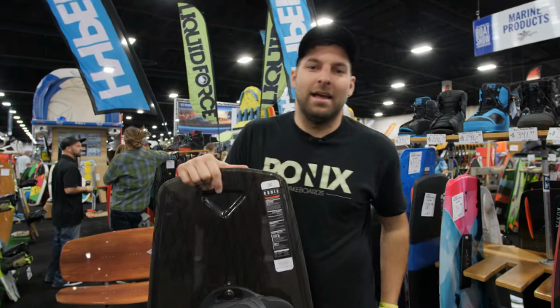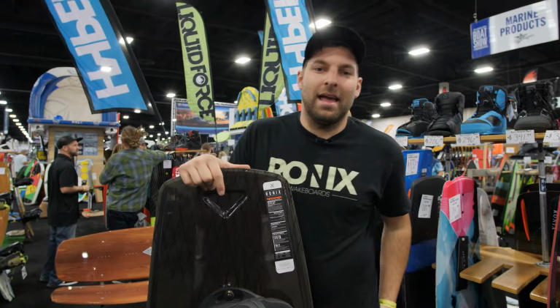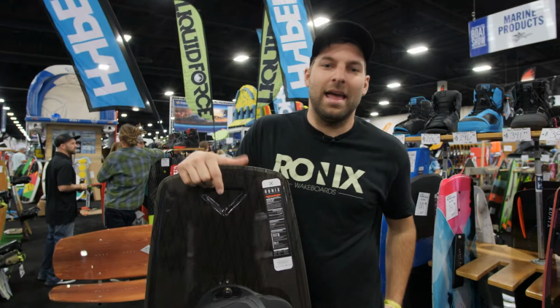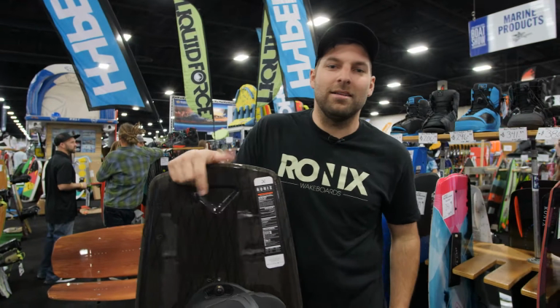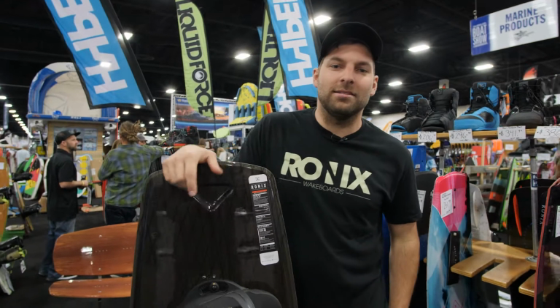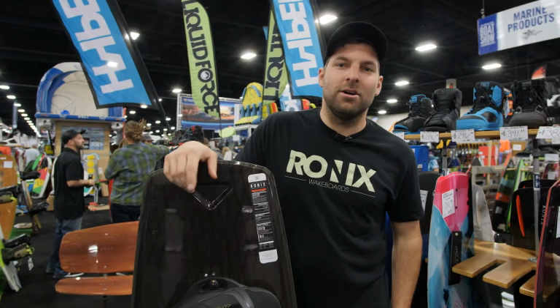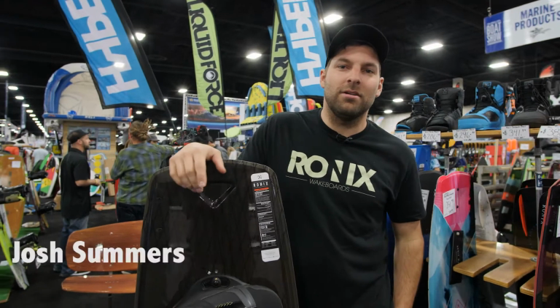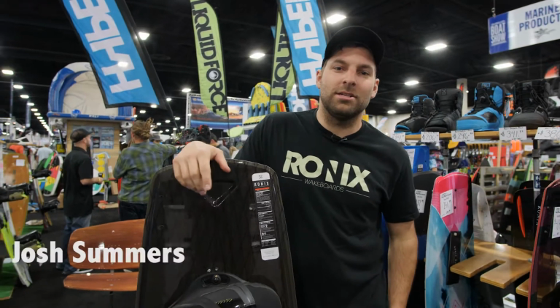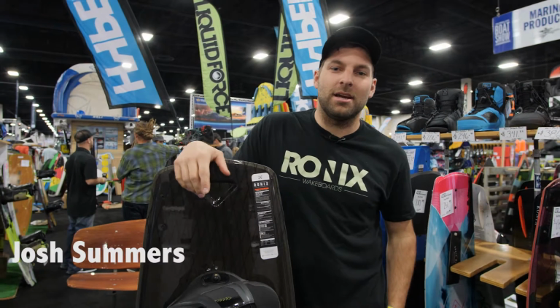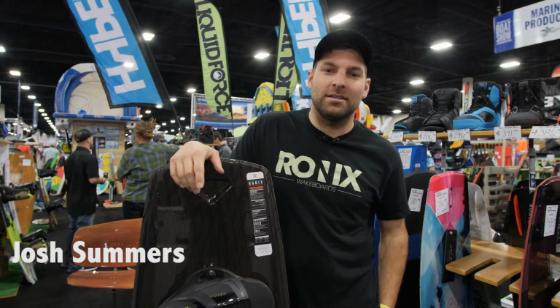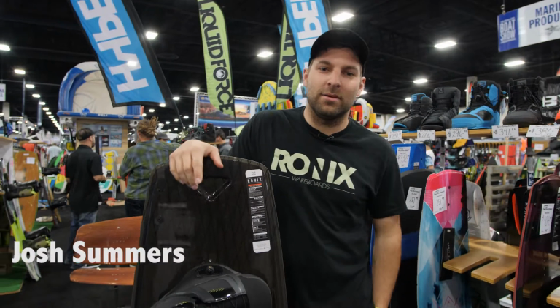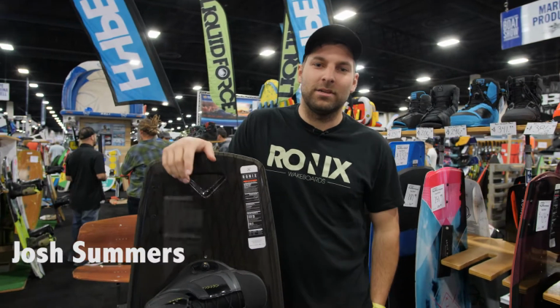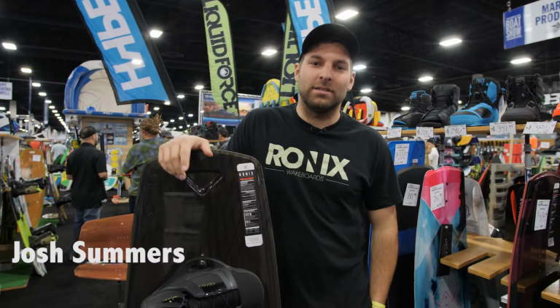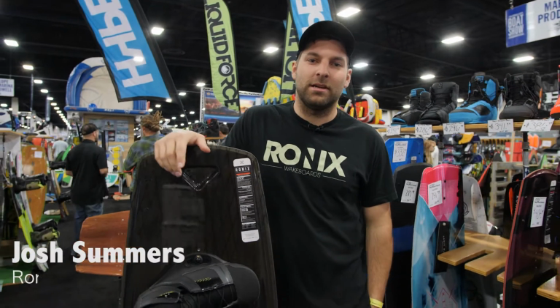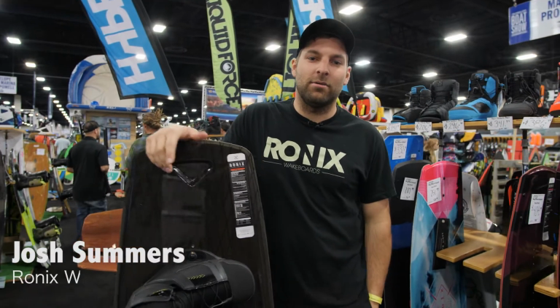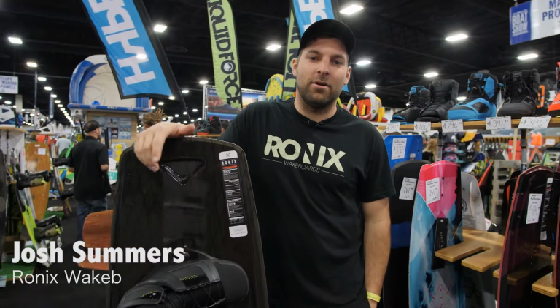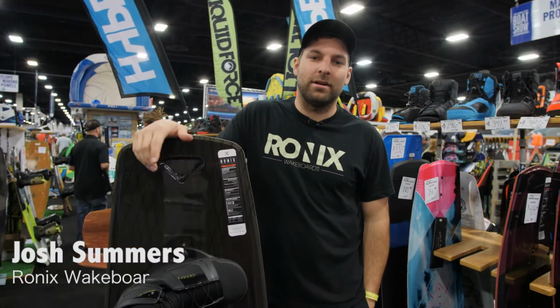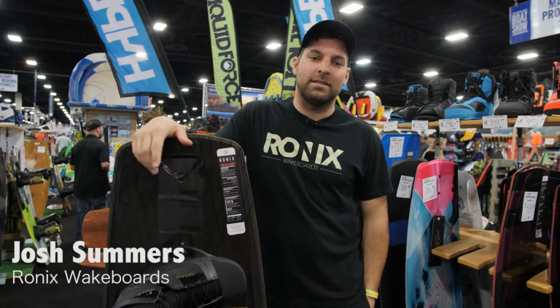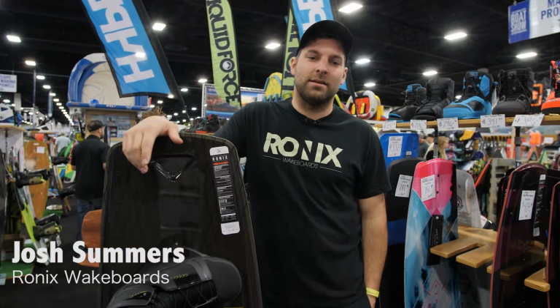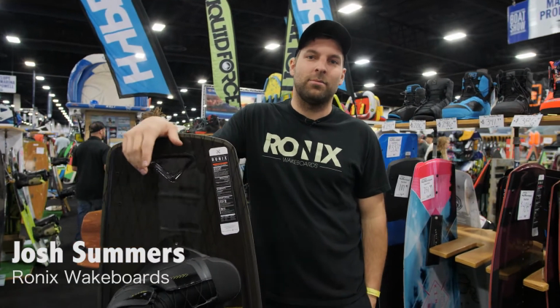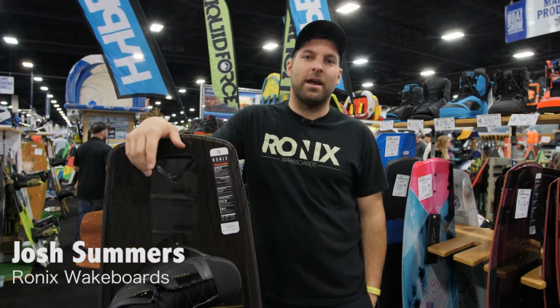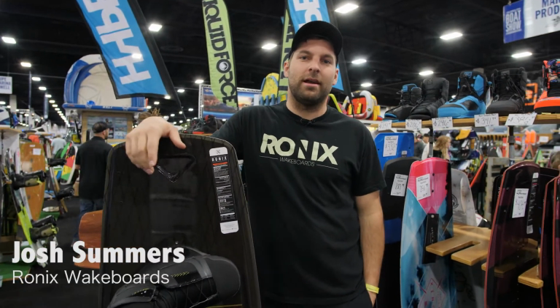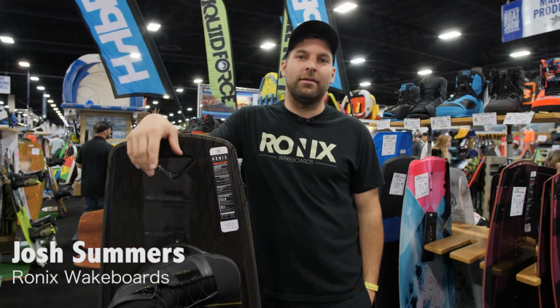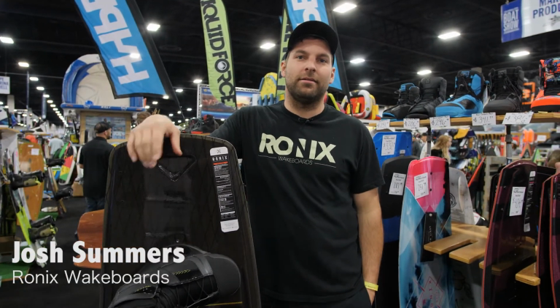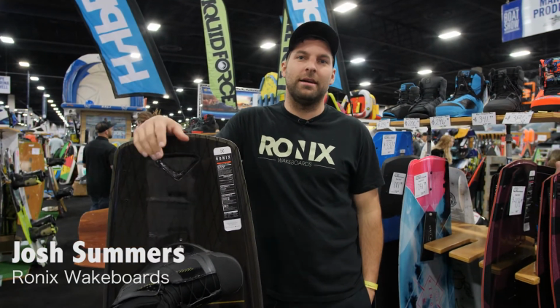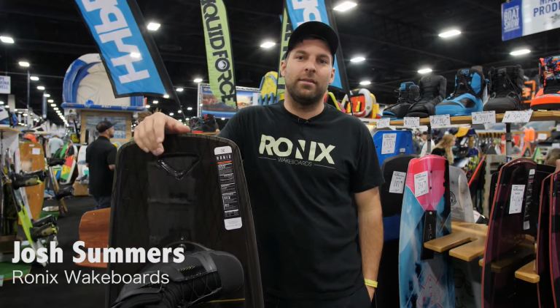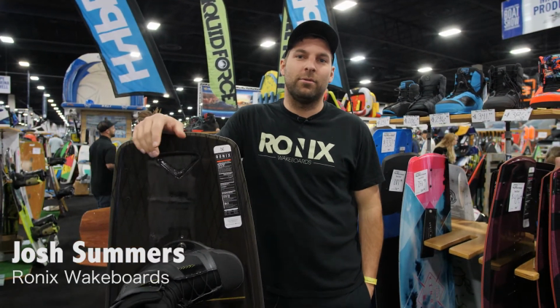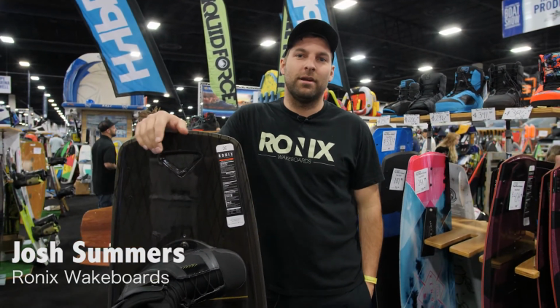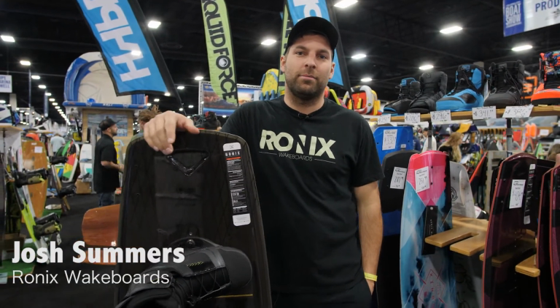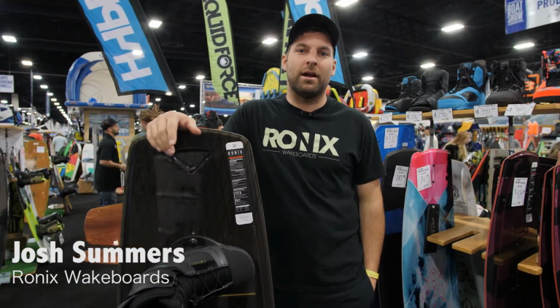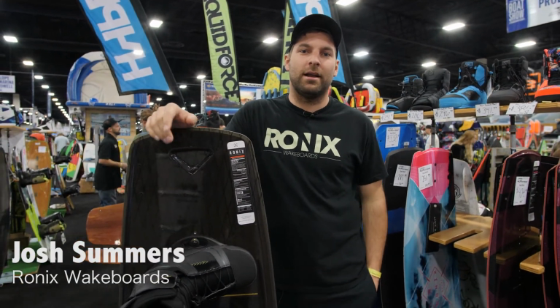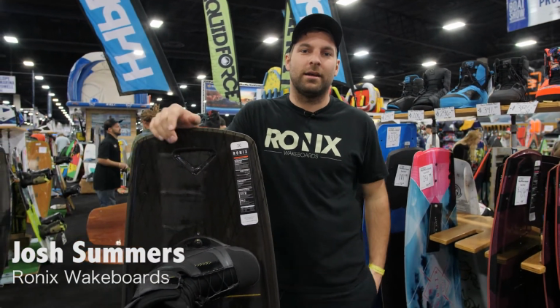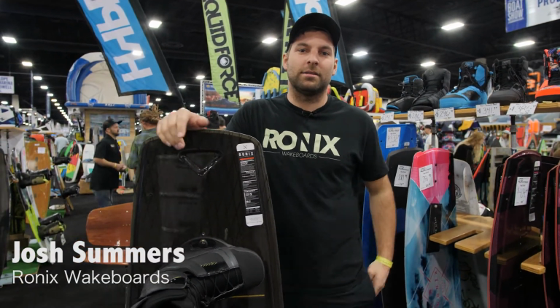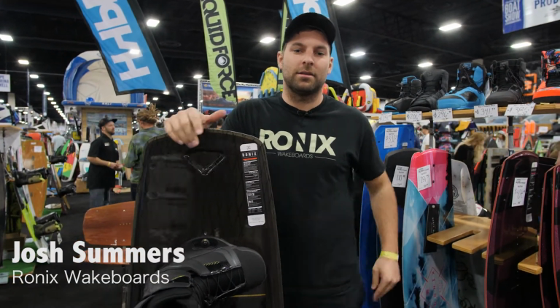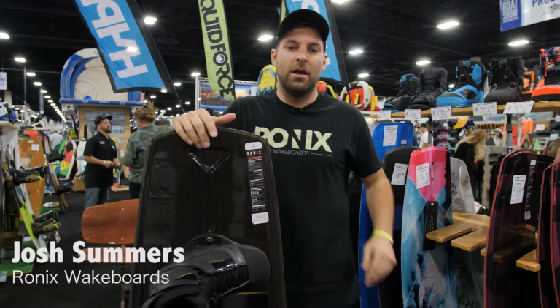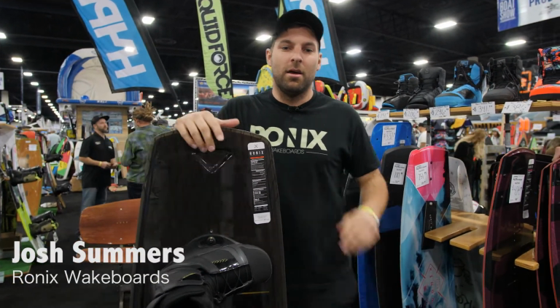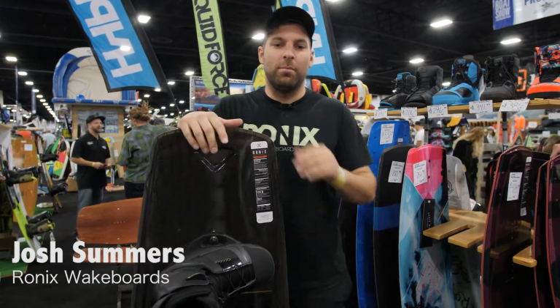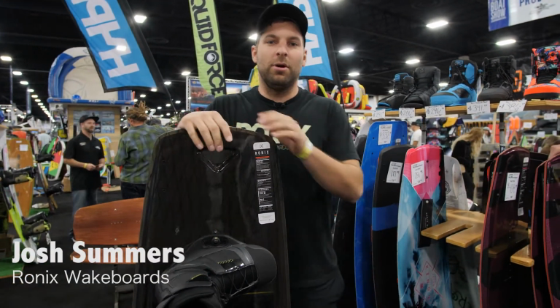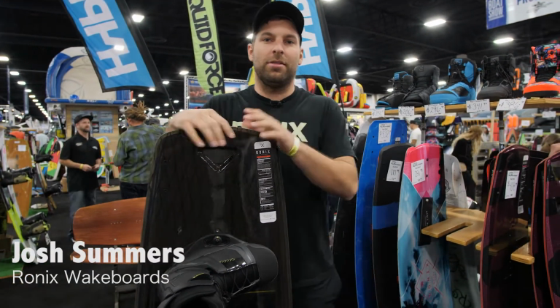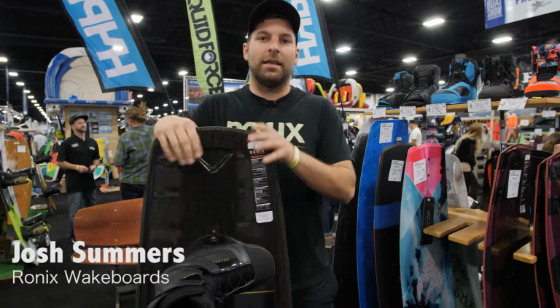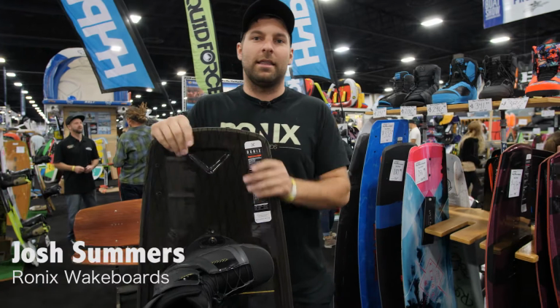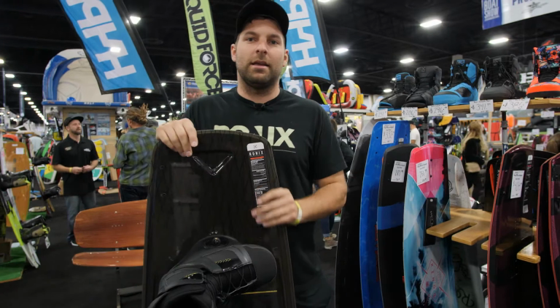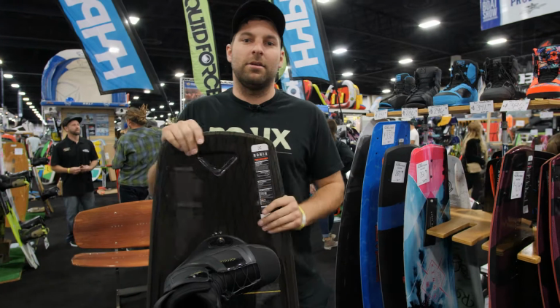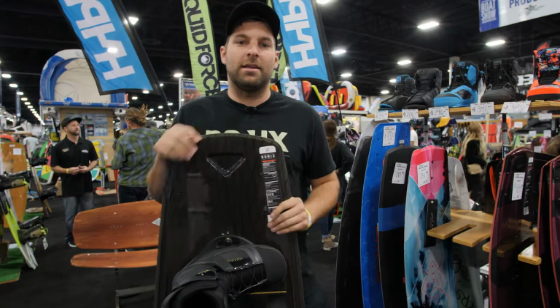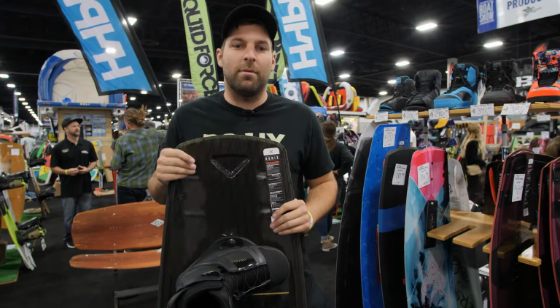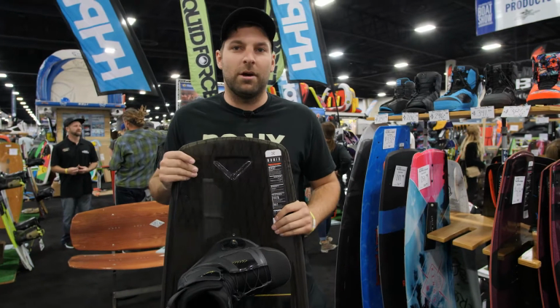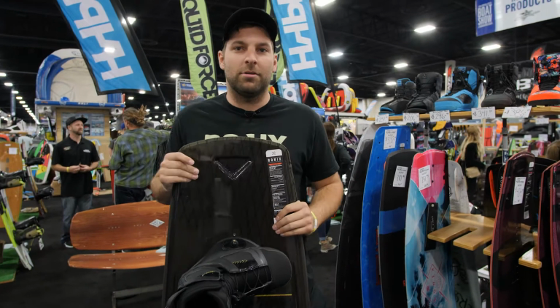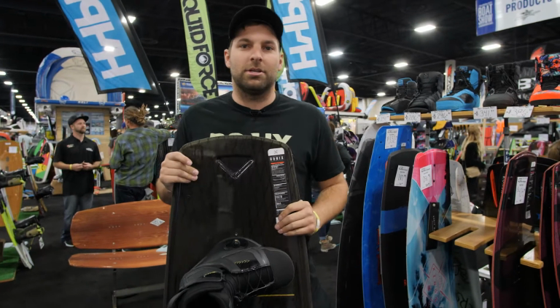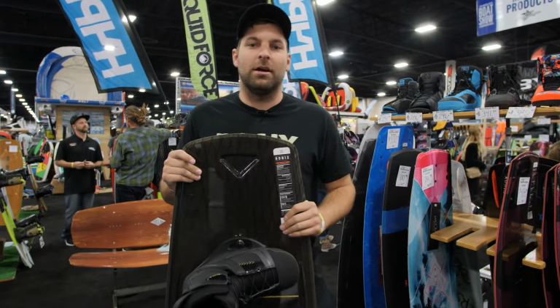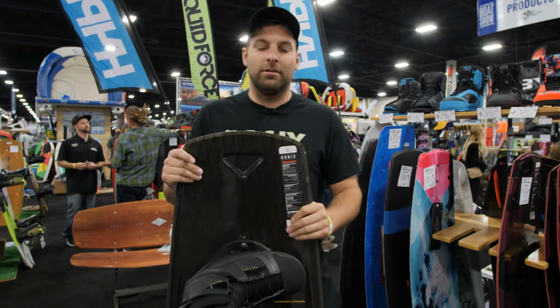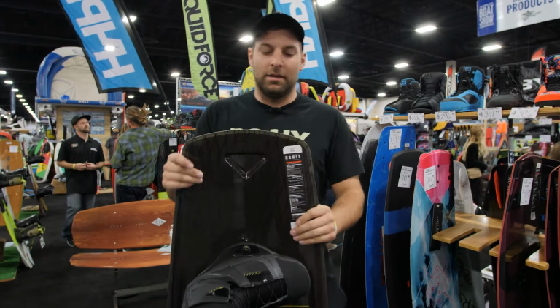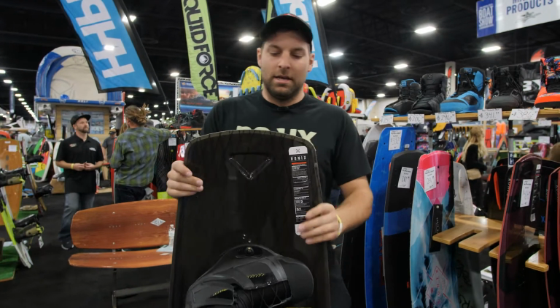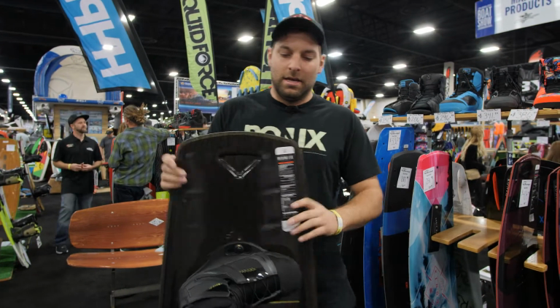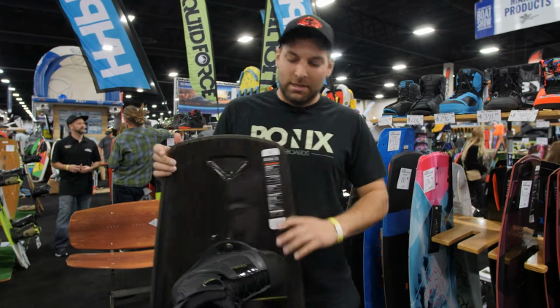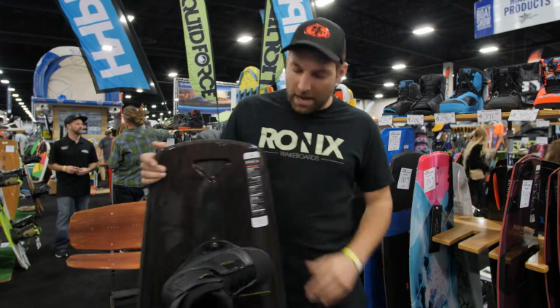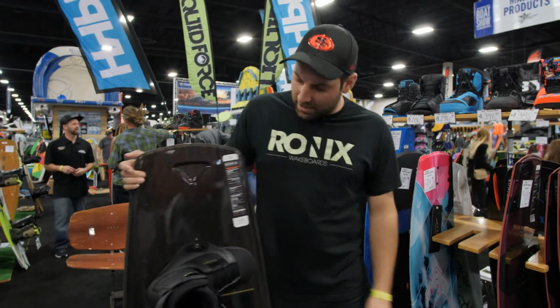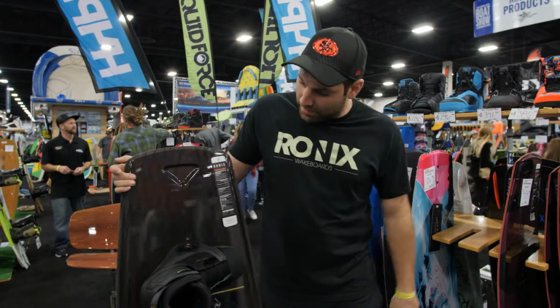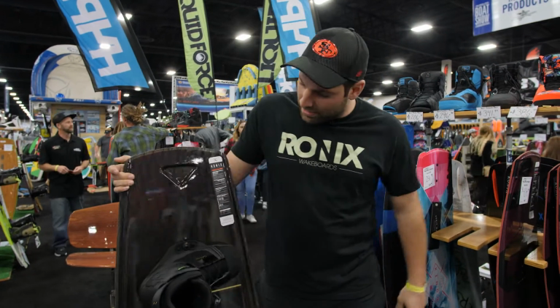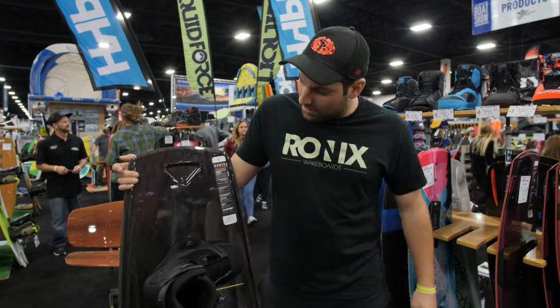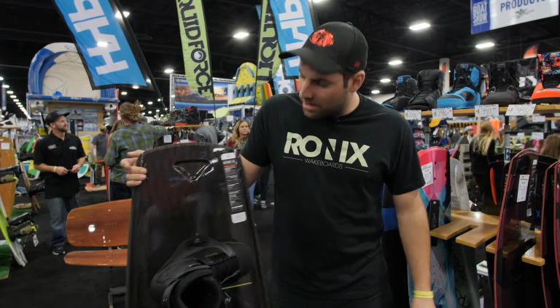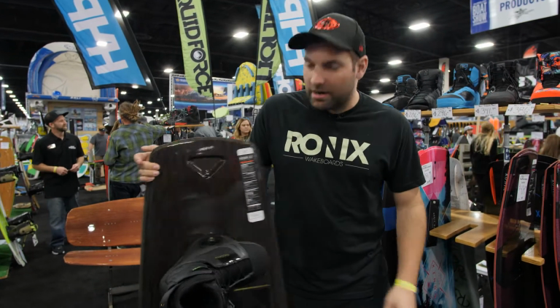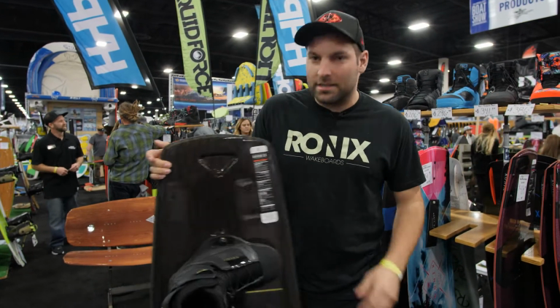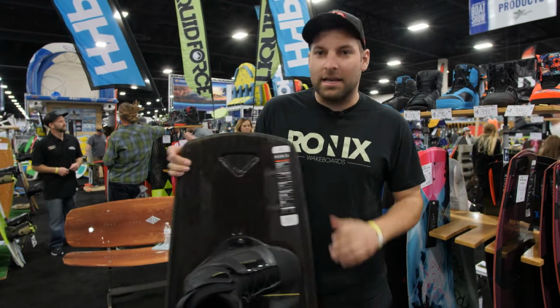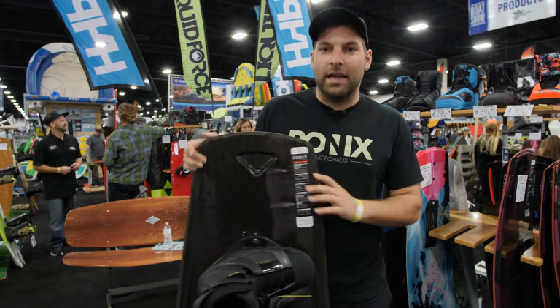Hey, how's it going? Josh Summers here, Ronix team rider here at the Marine Products booth at the Utah Boat Show, talking about the dark side.